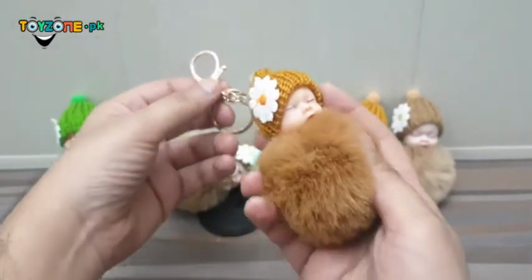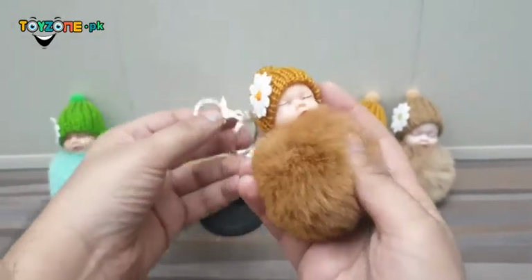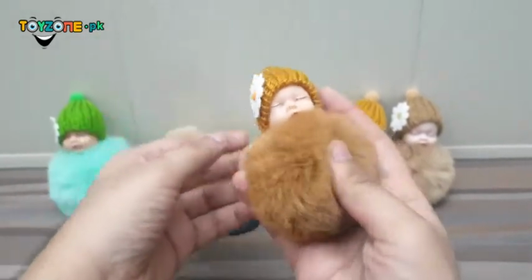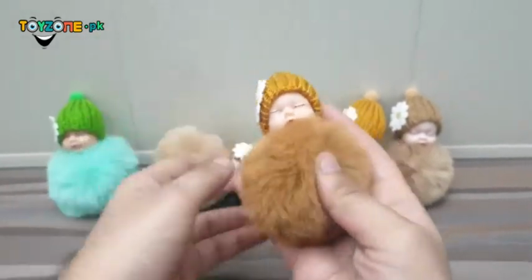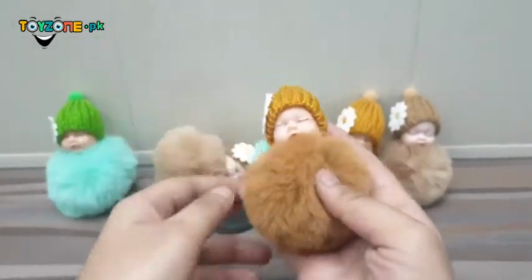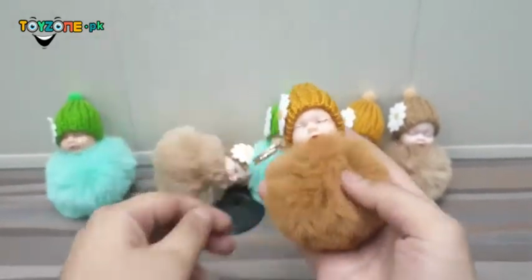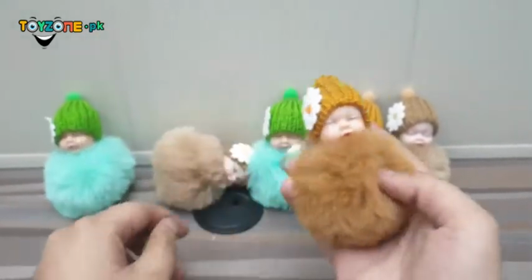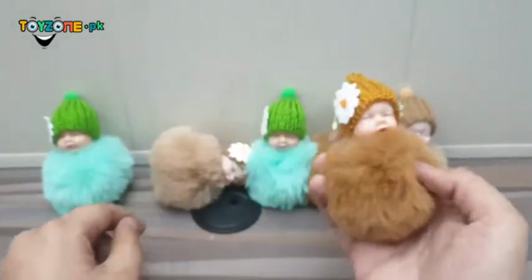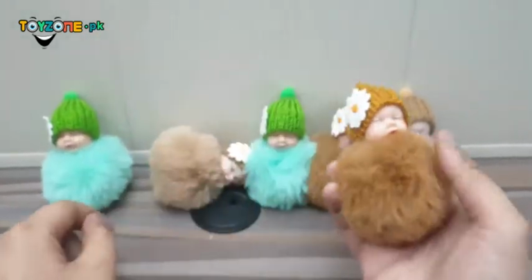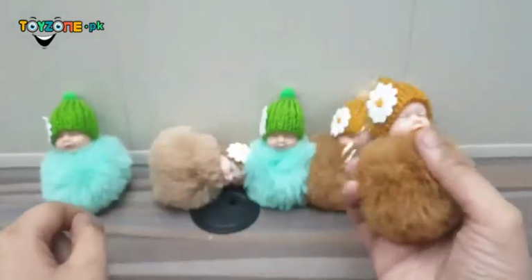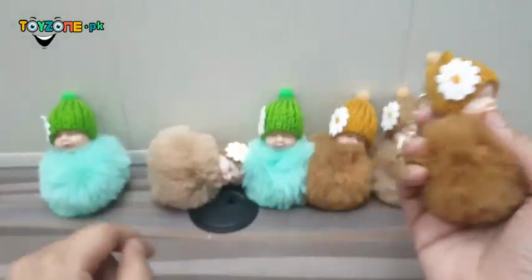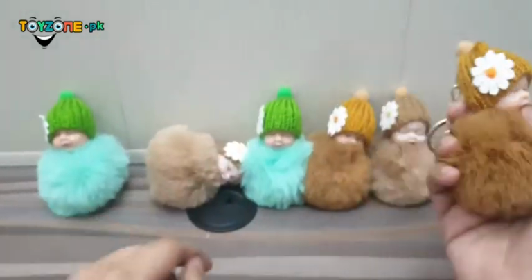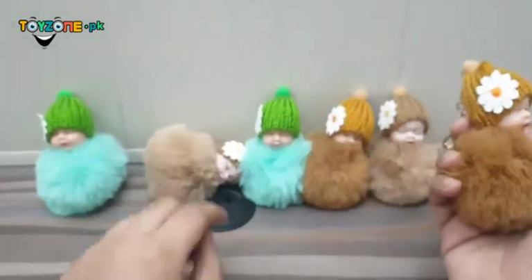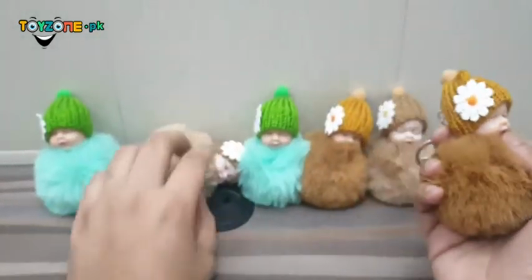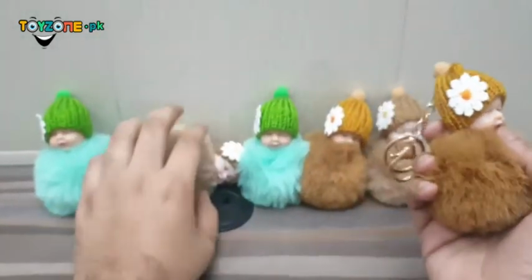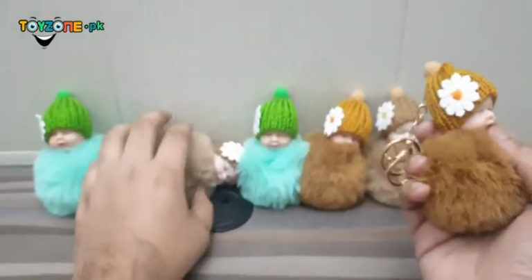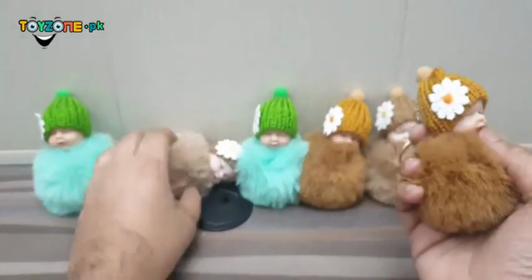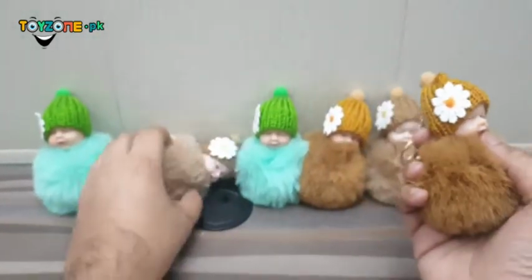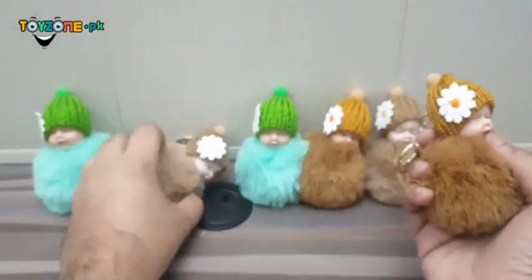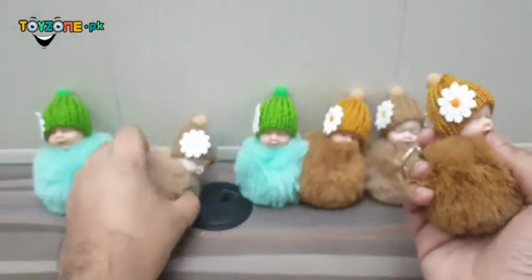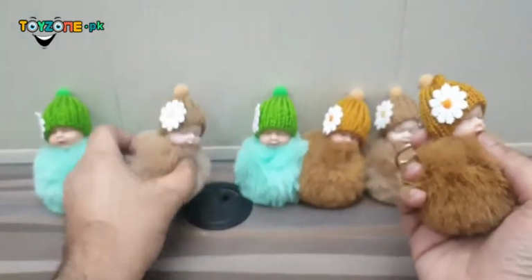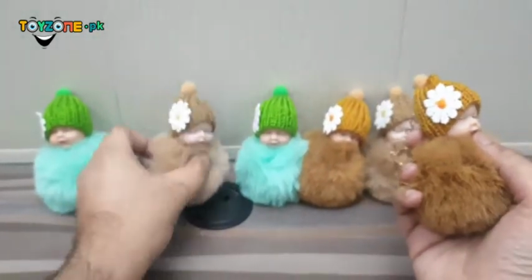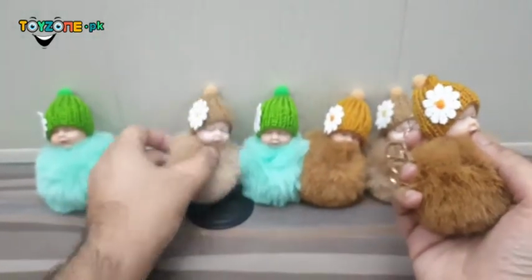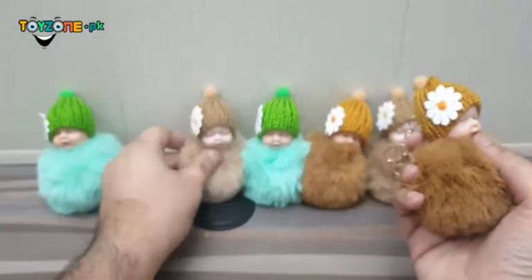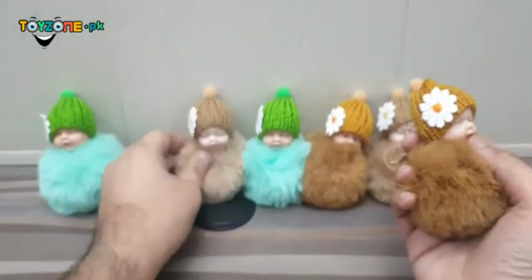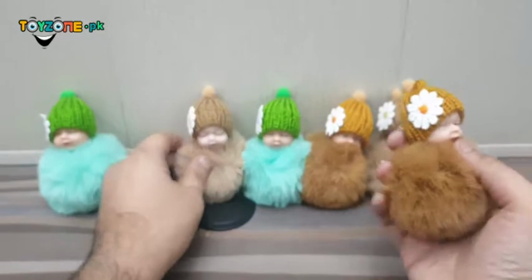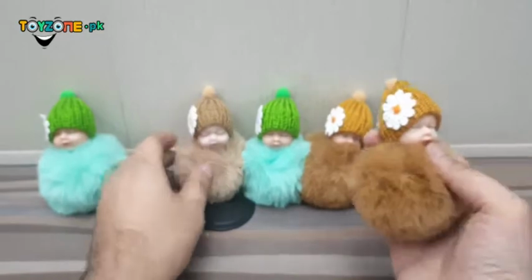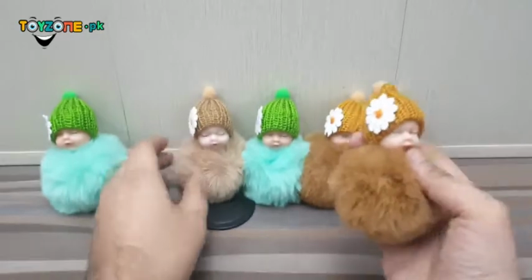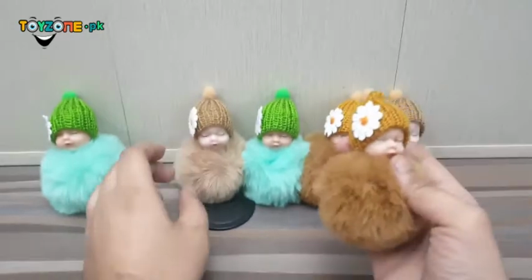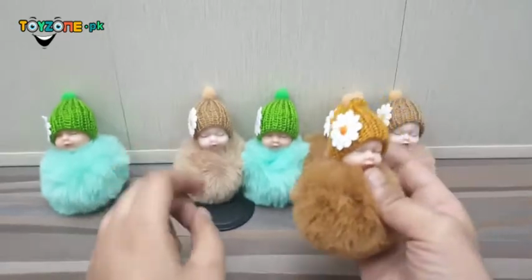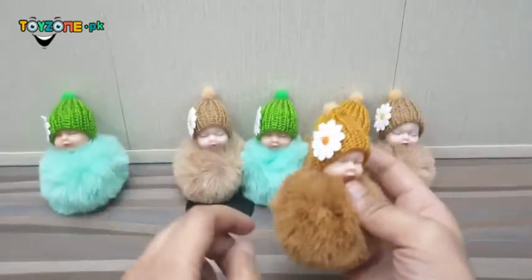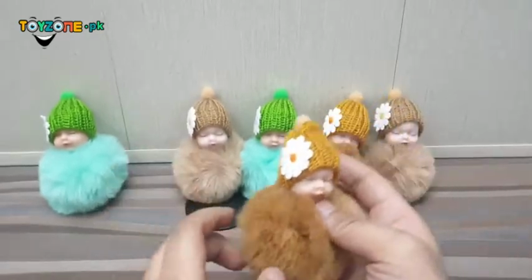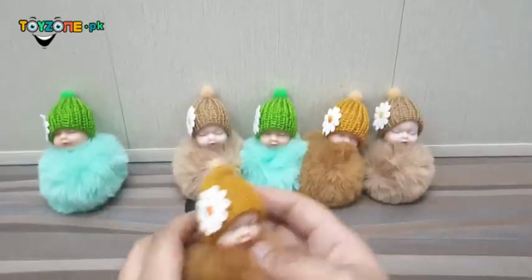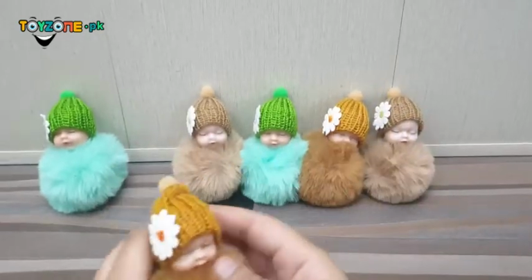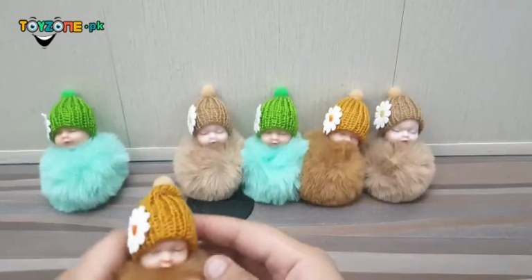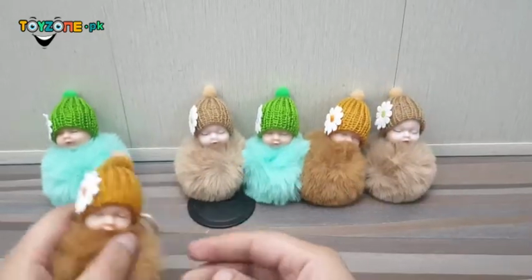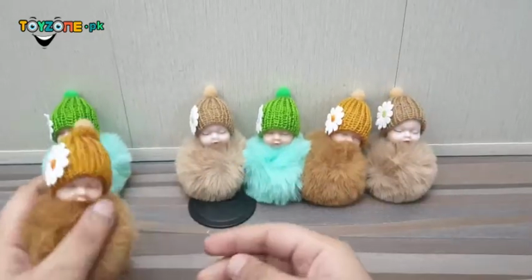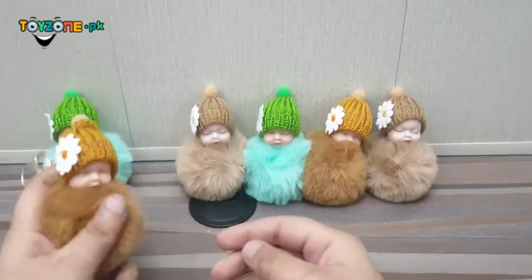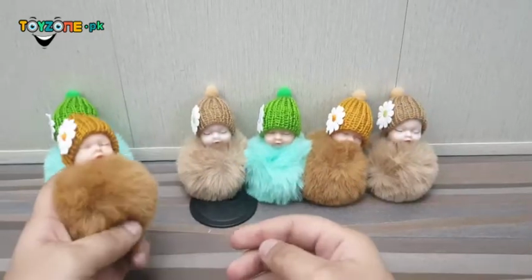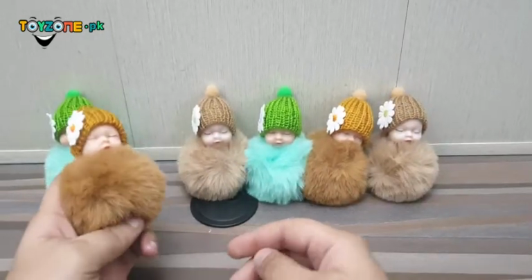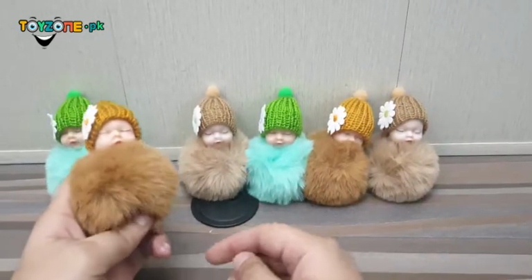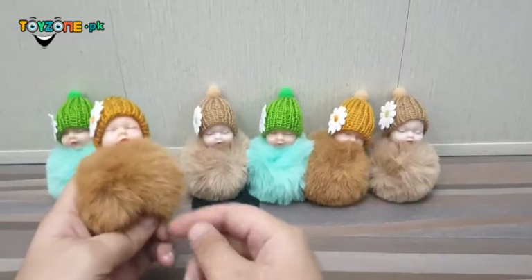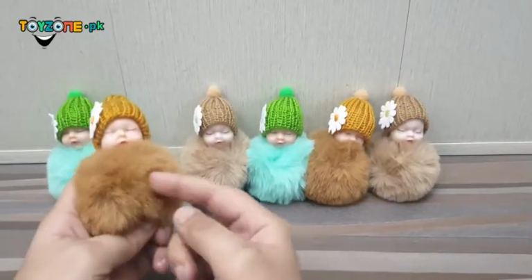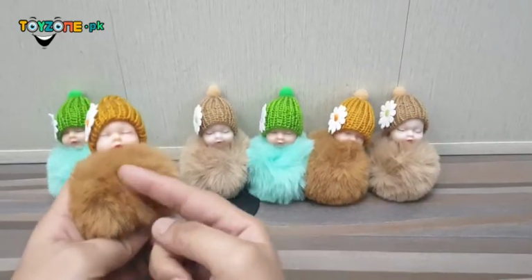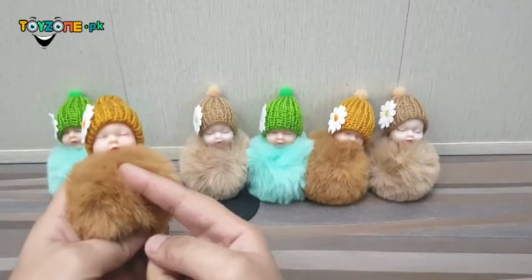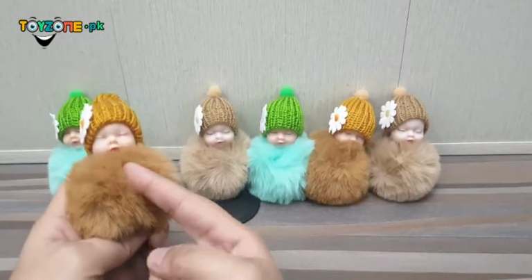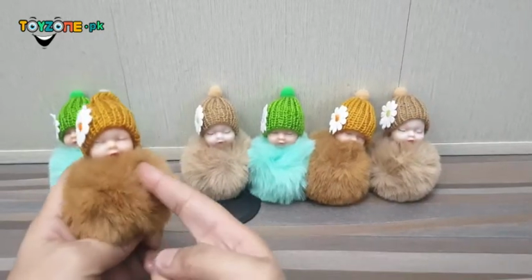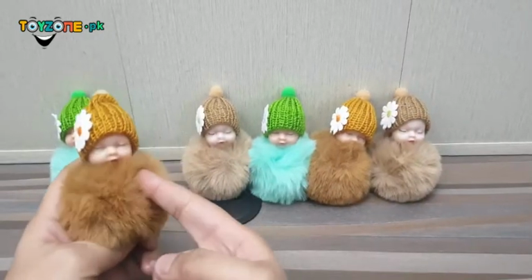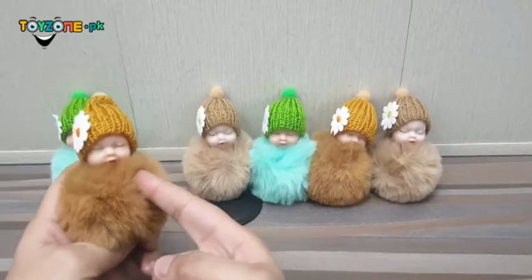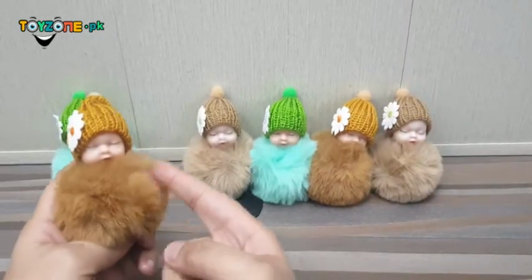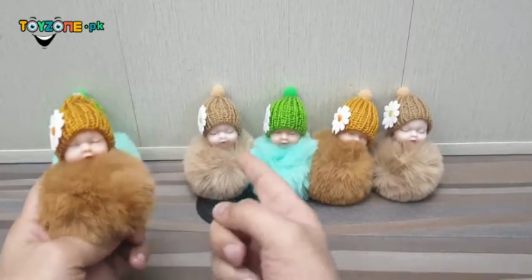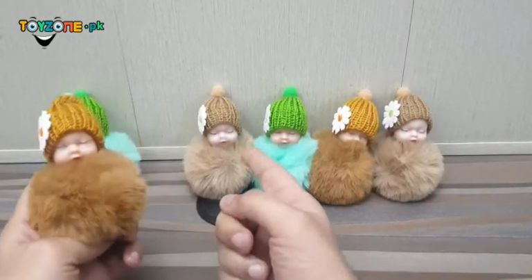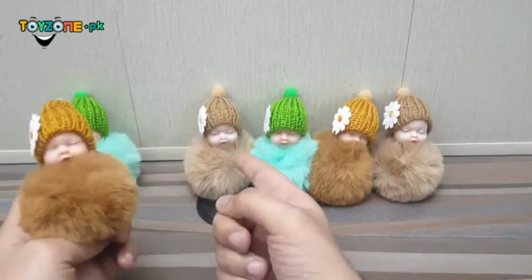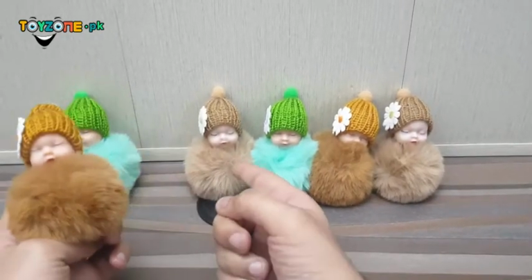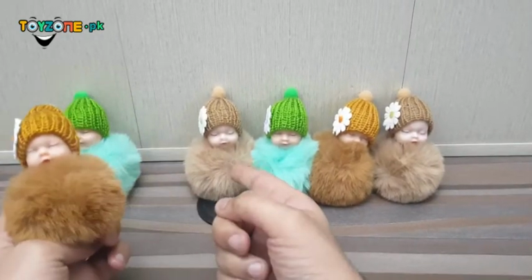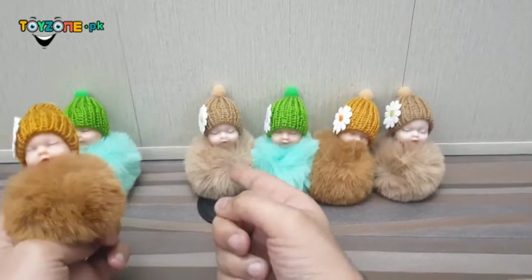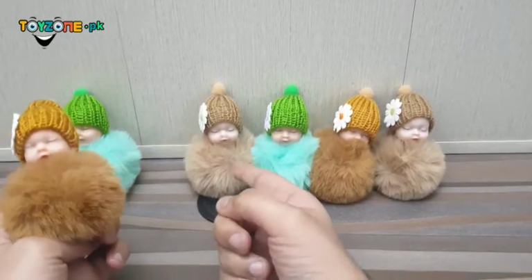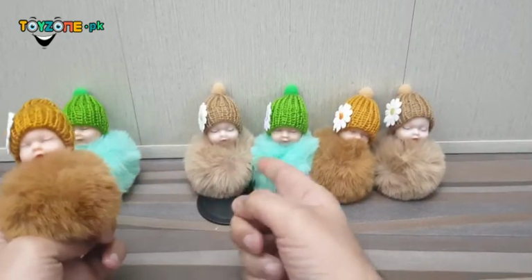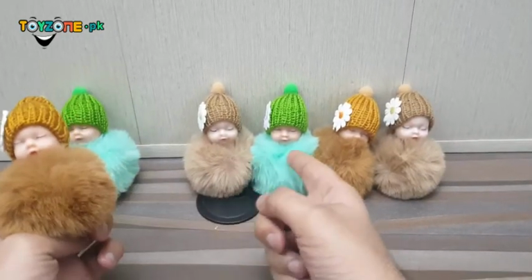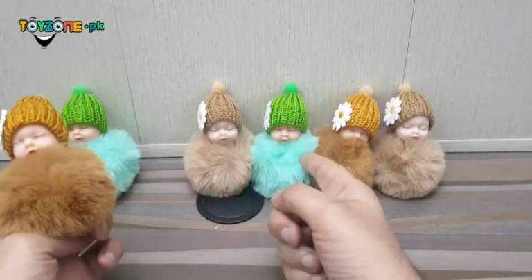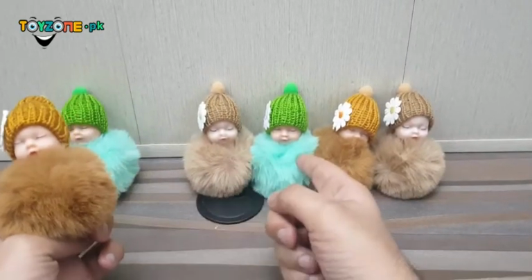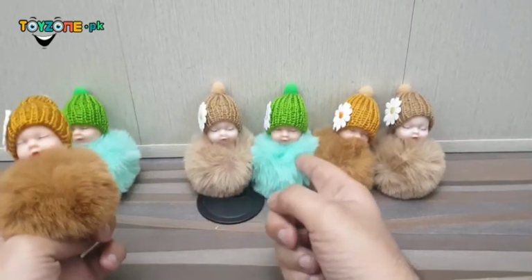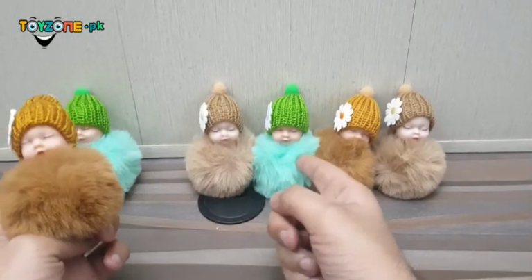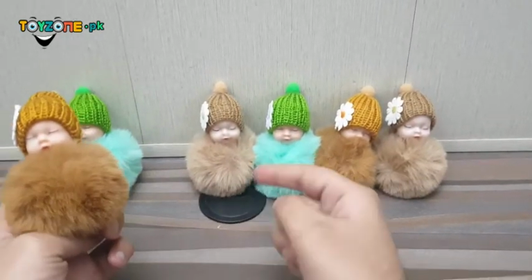So here we have three colors: dark chocolate, light brown, and green.